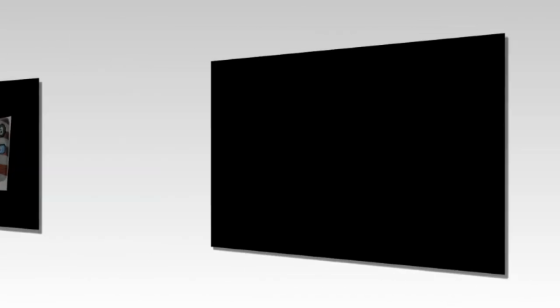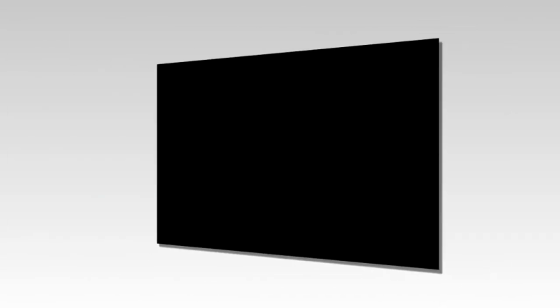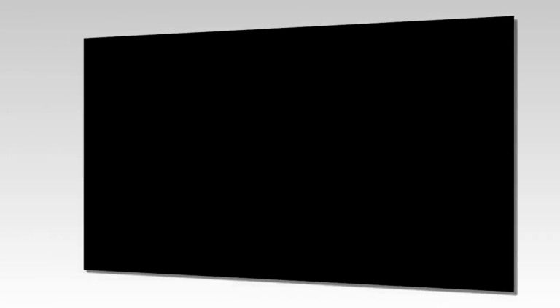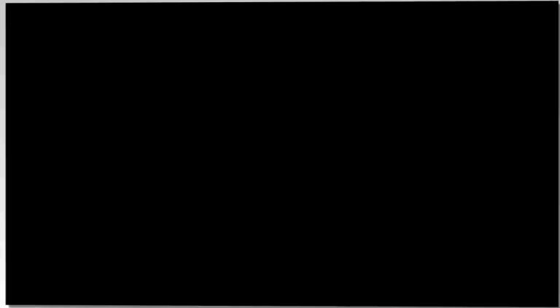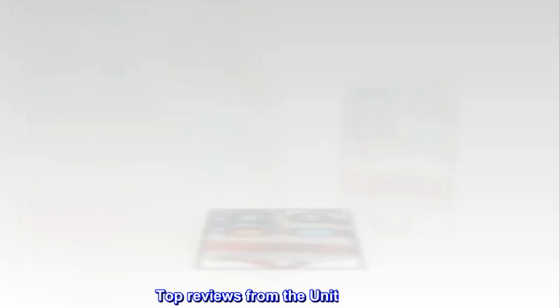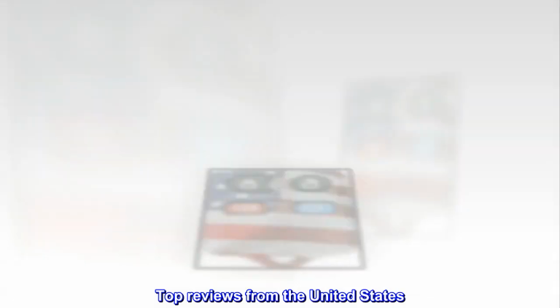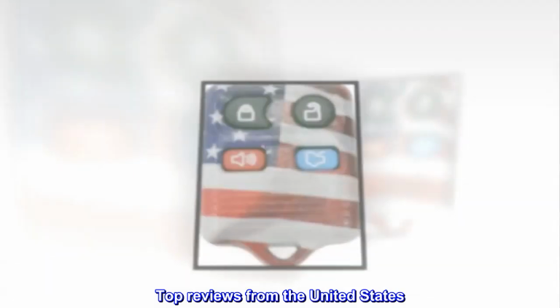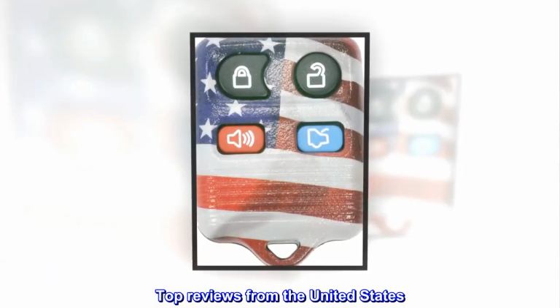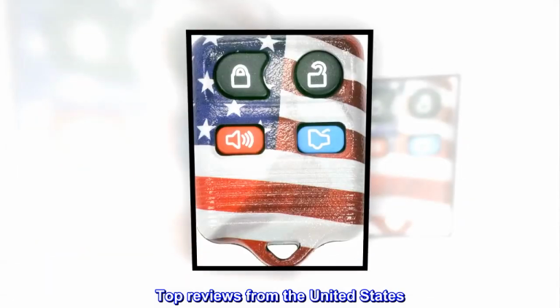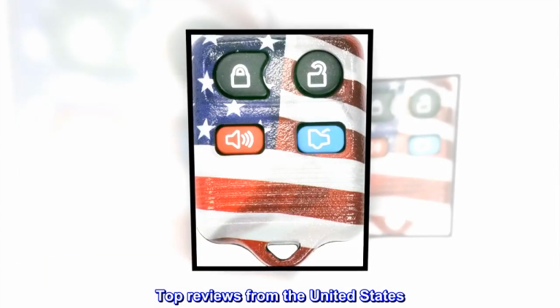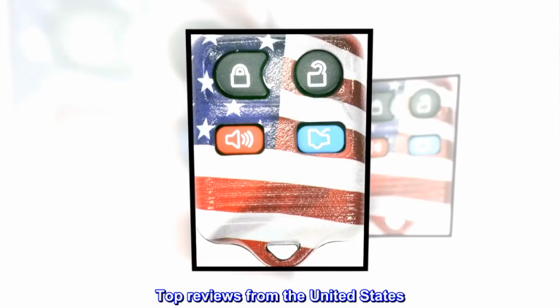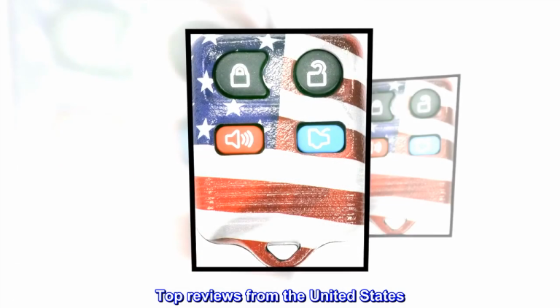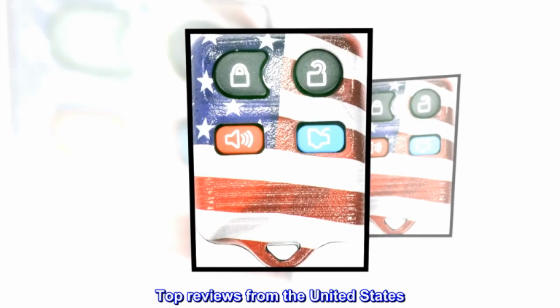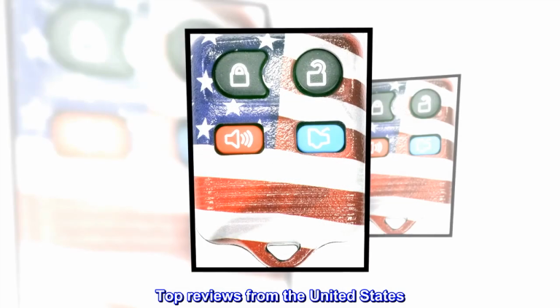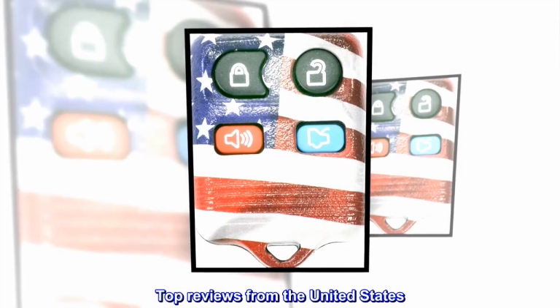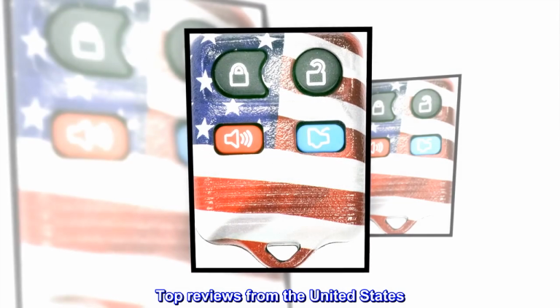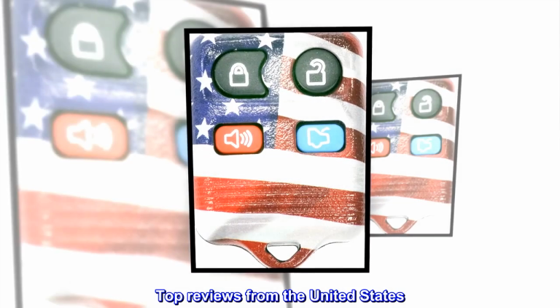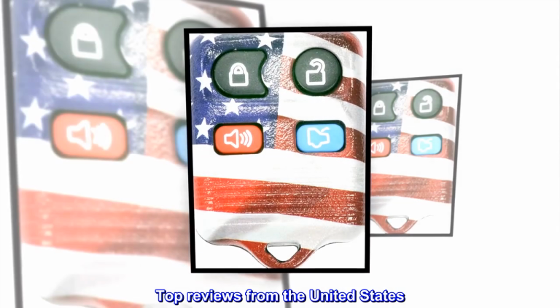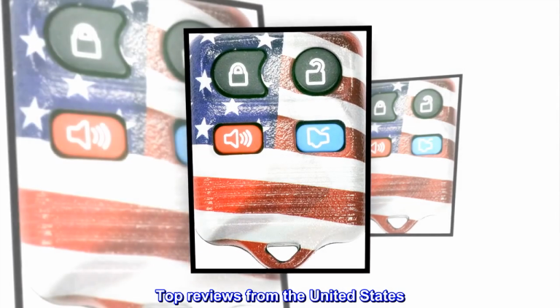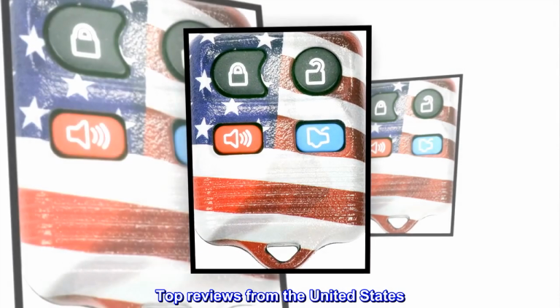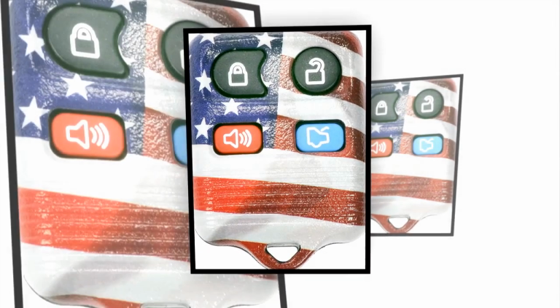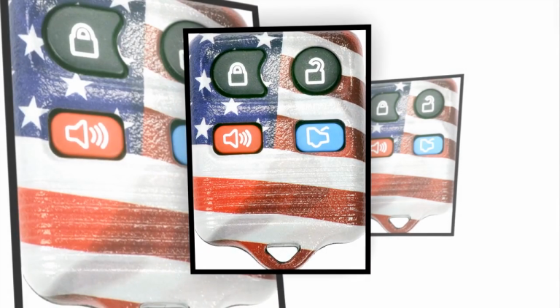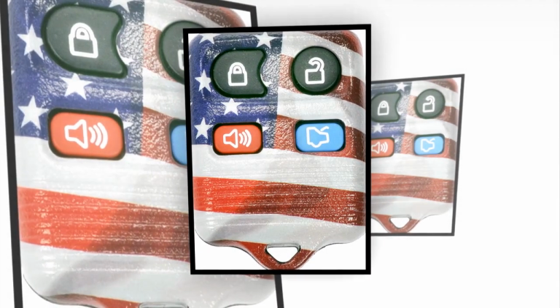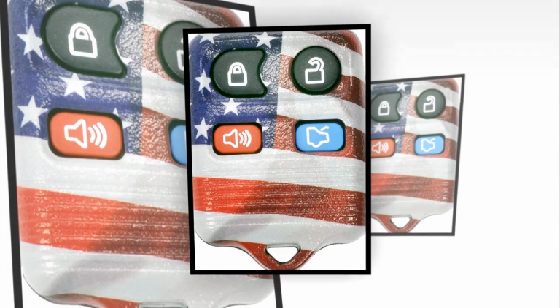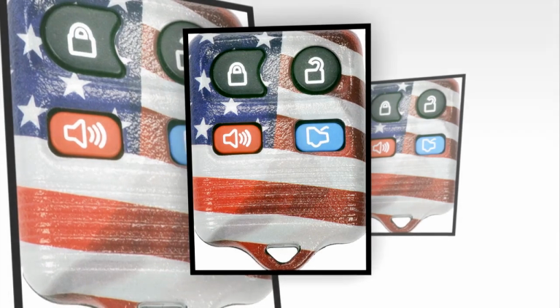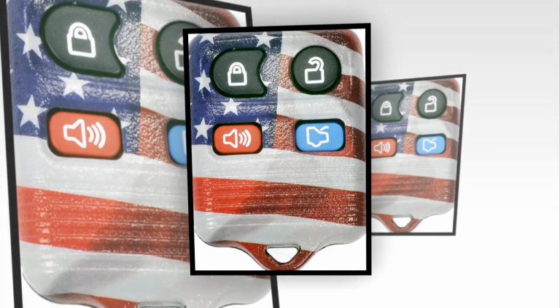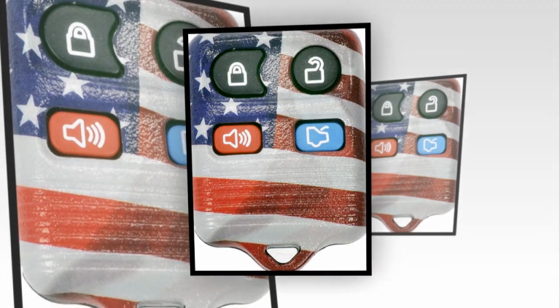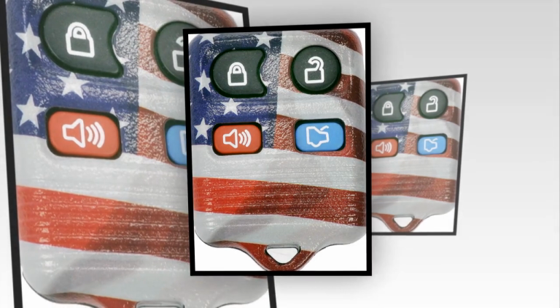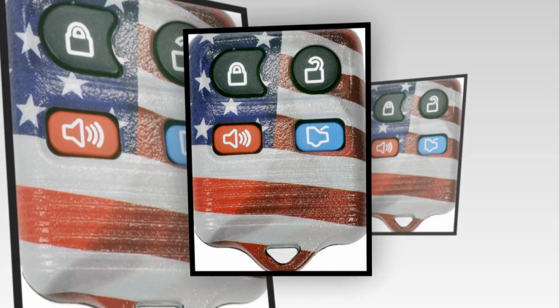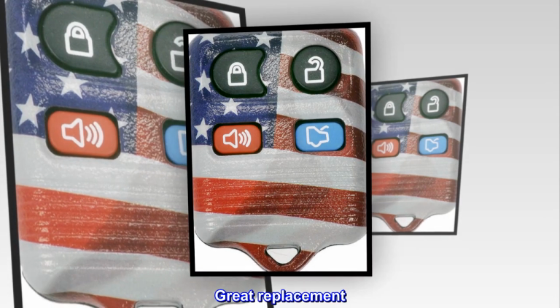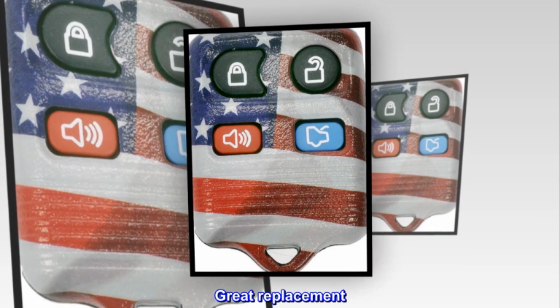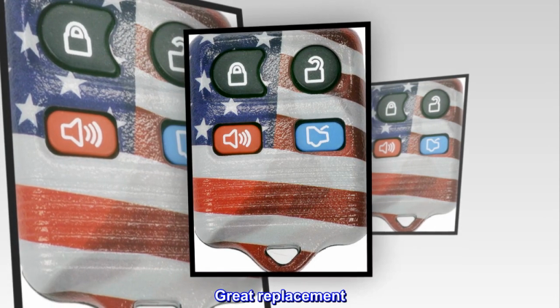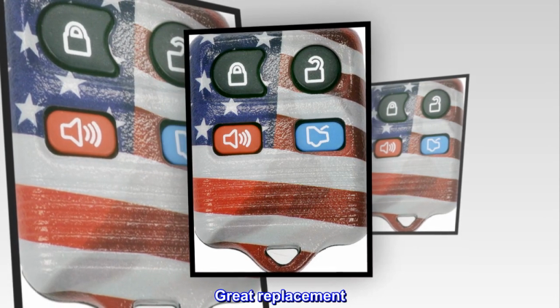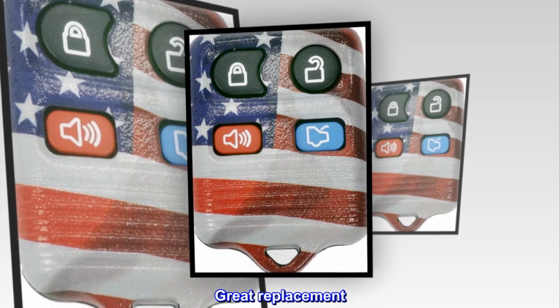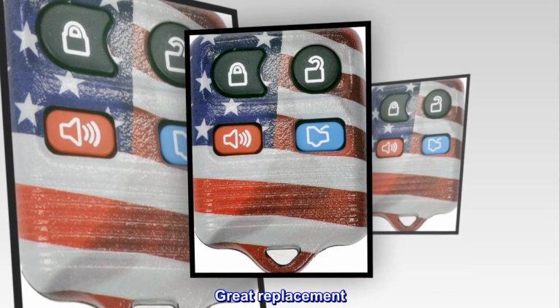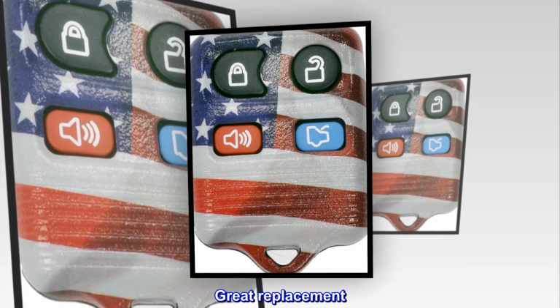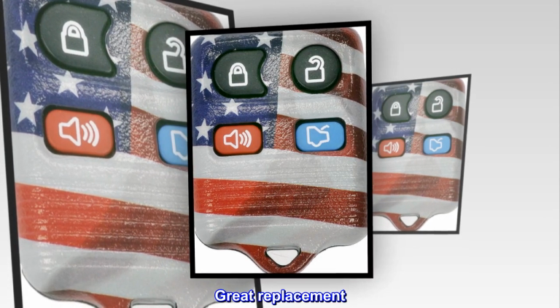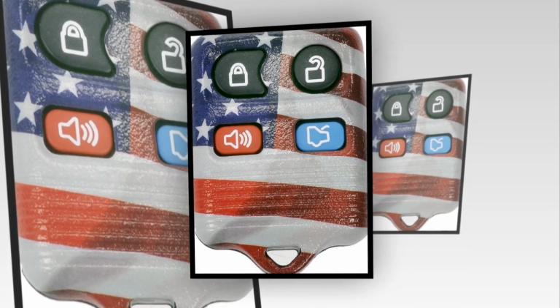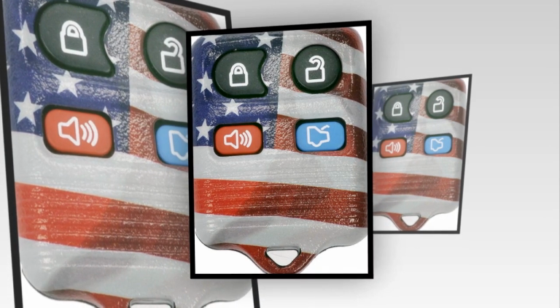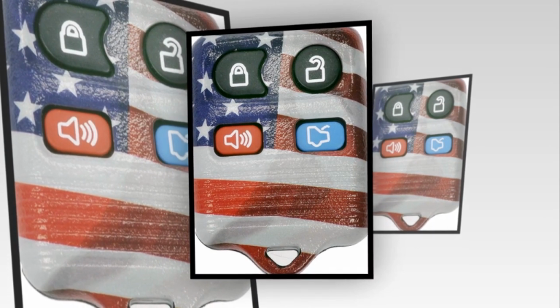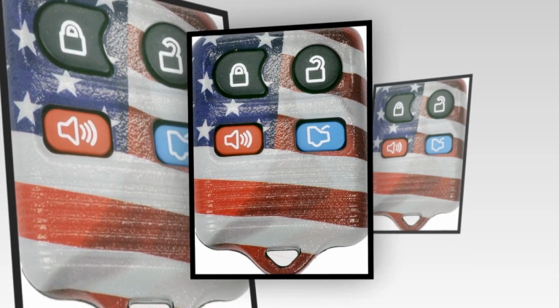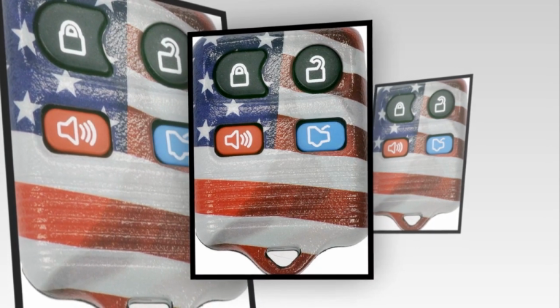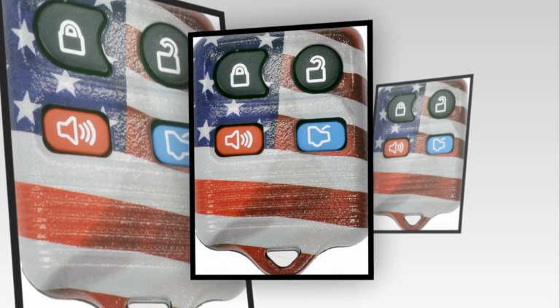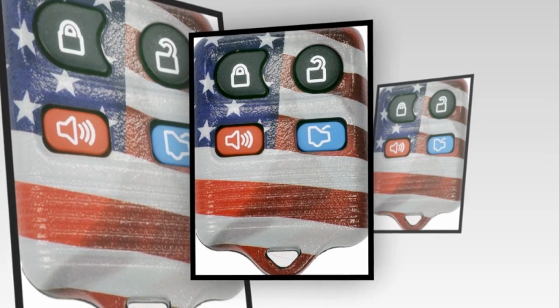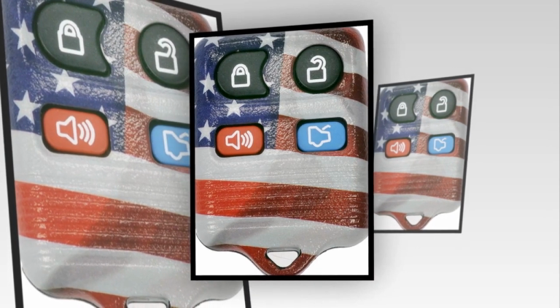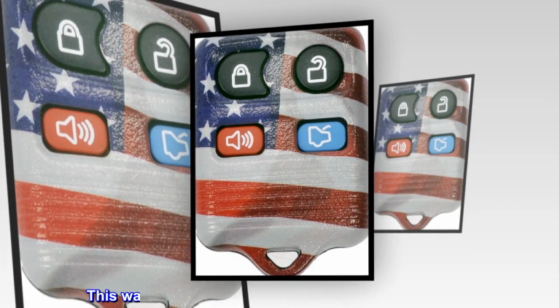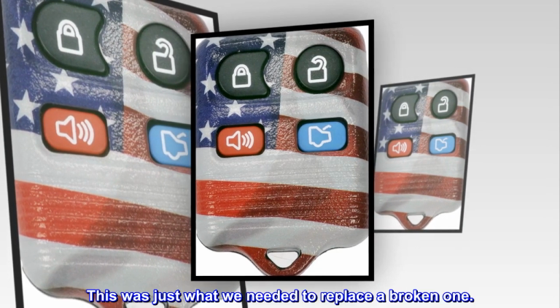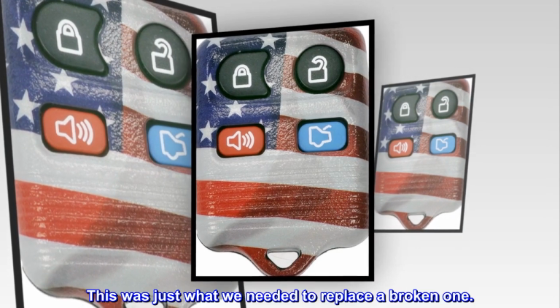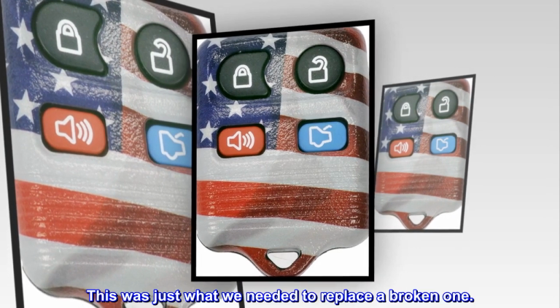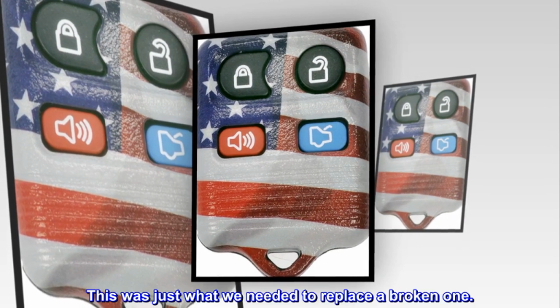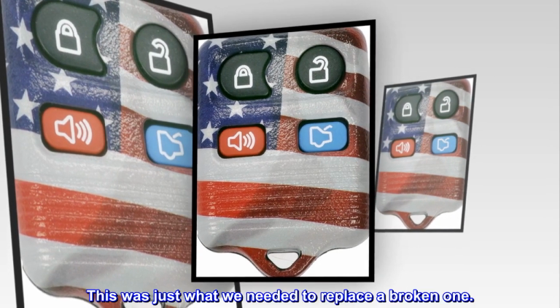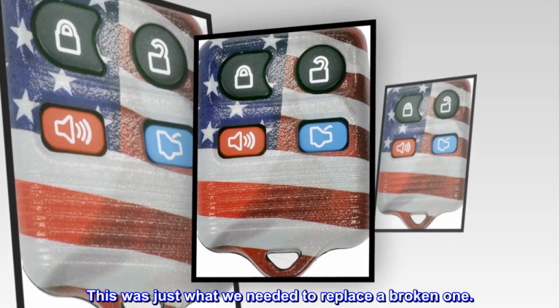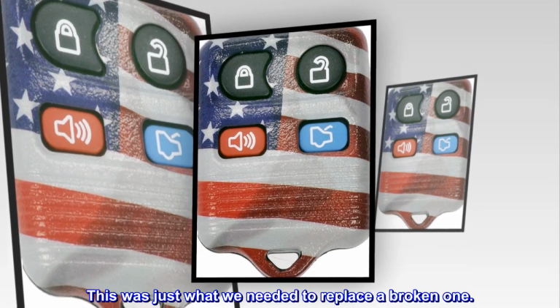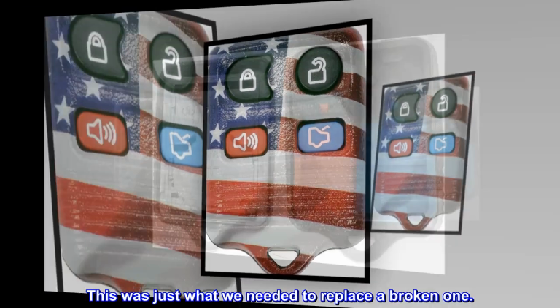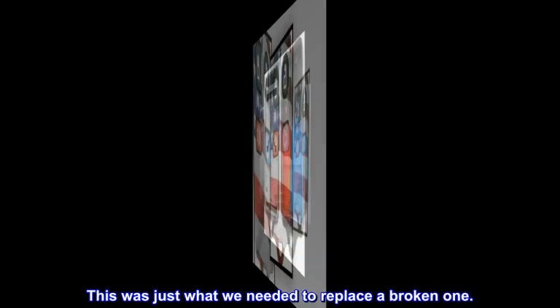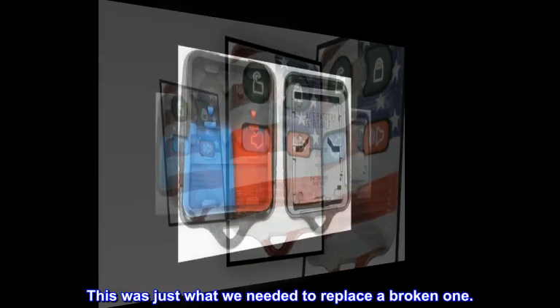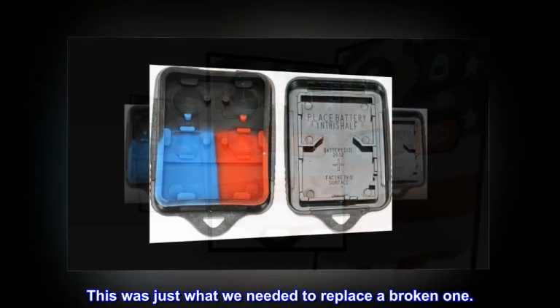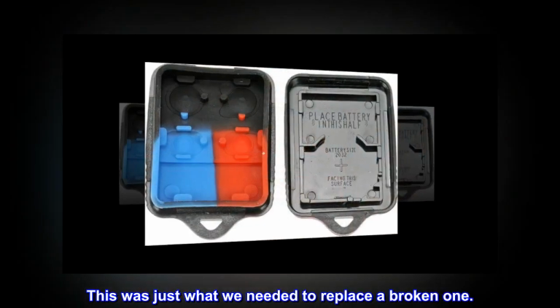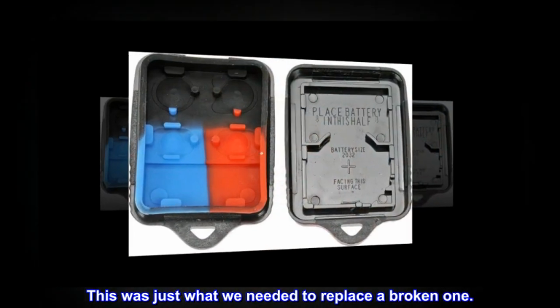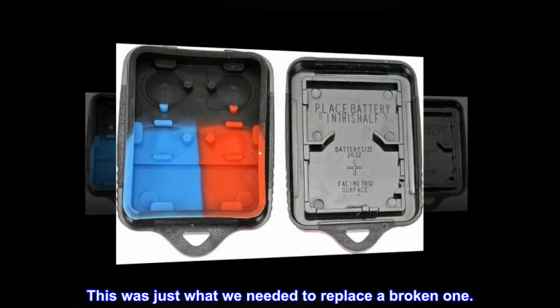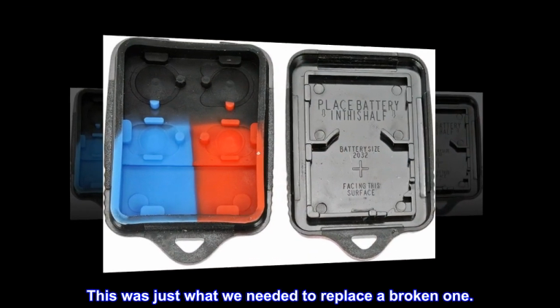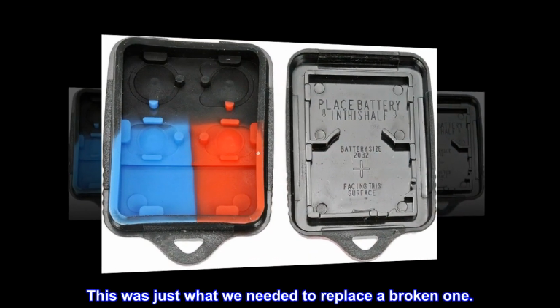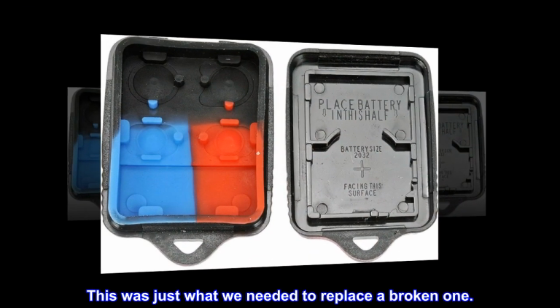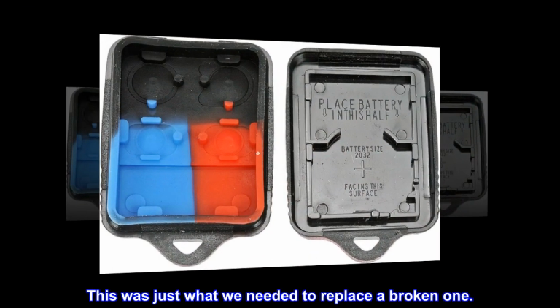Top reviews from the United States. Great replacement — this was just what we needed to replace a broken one.